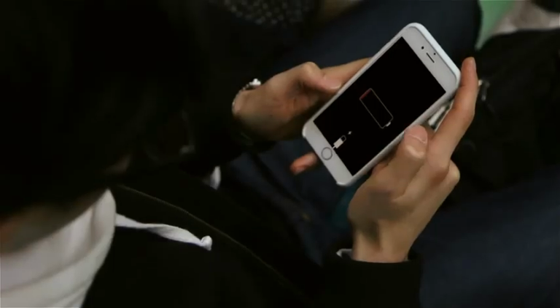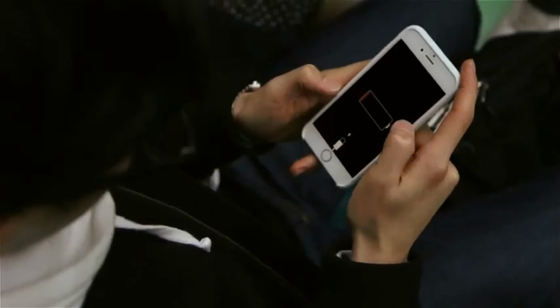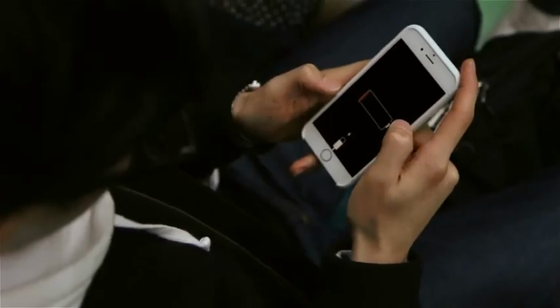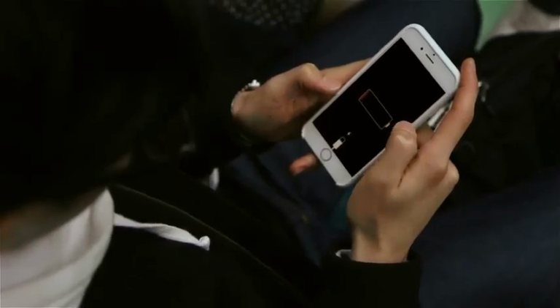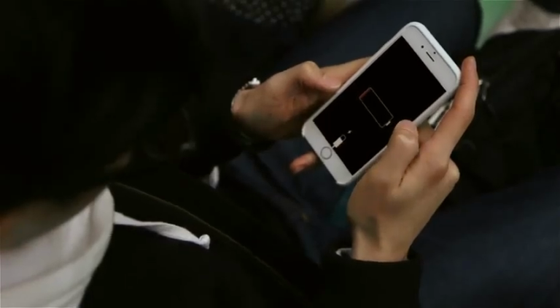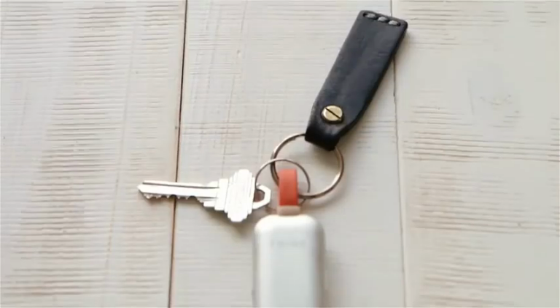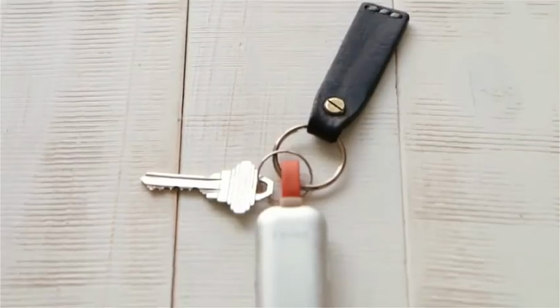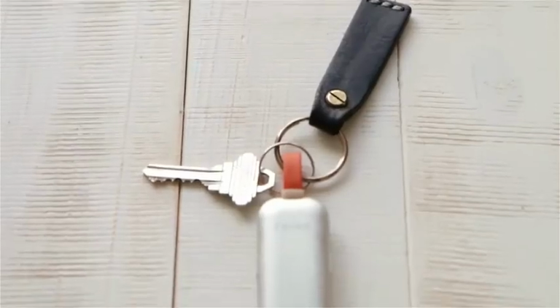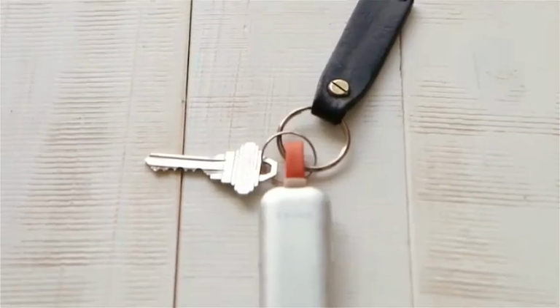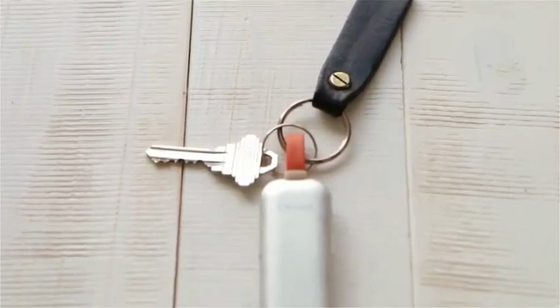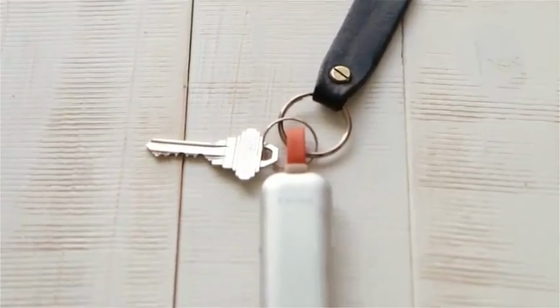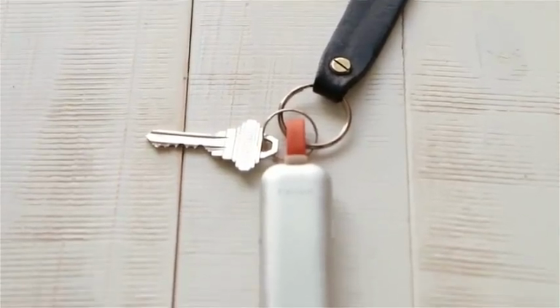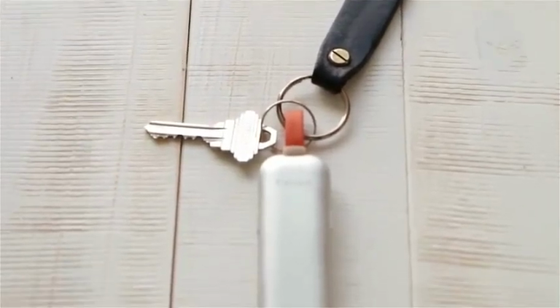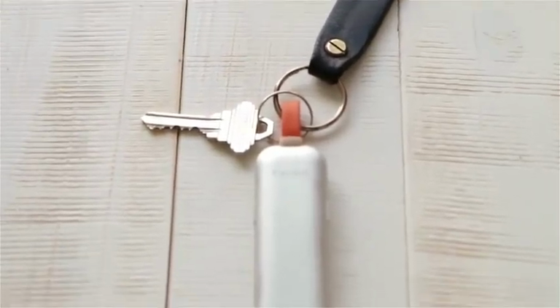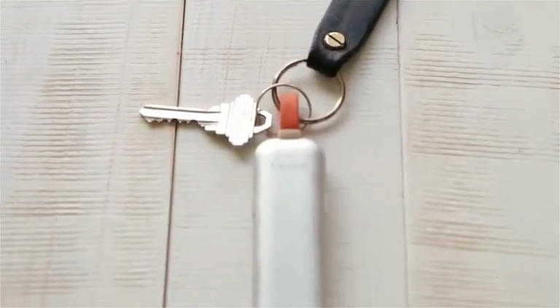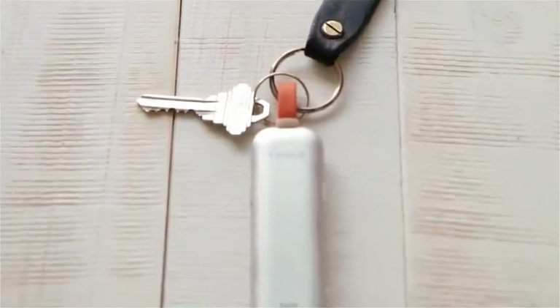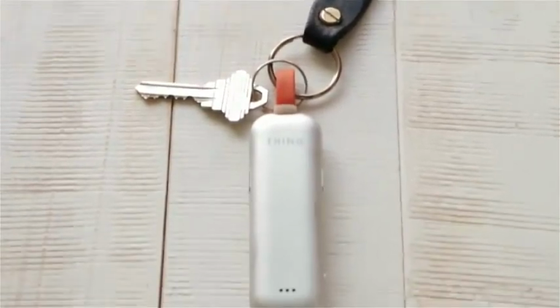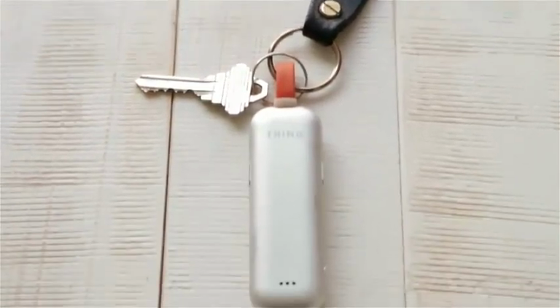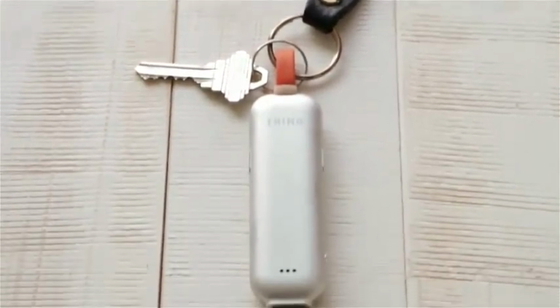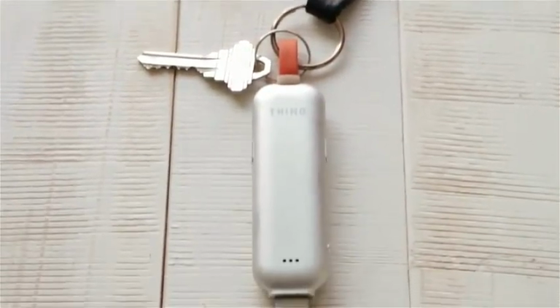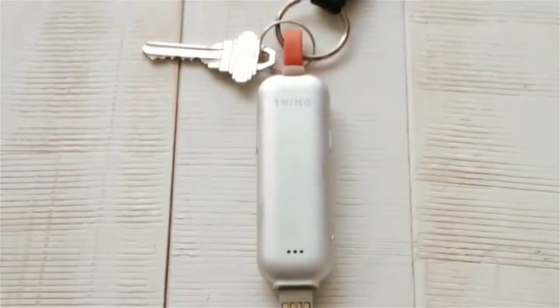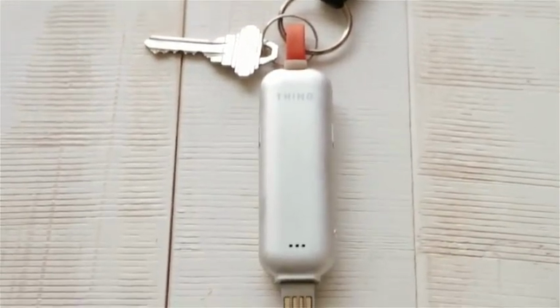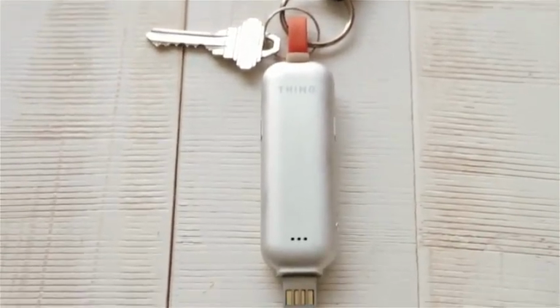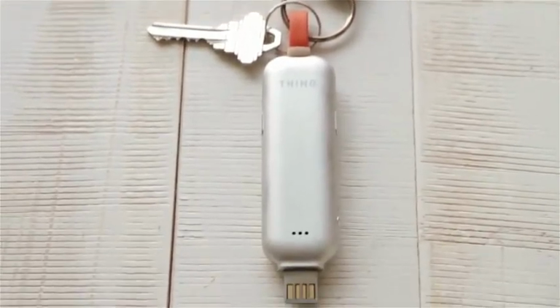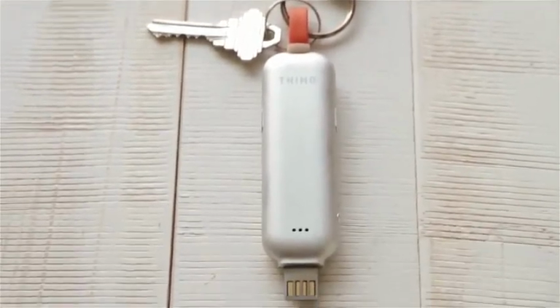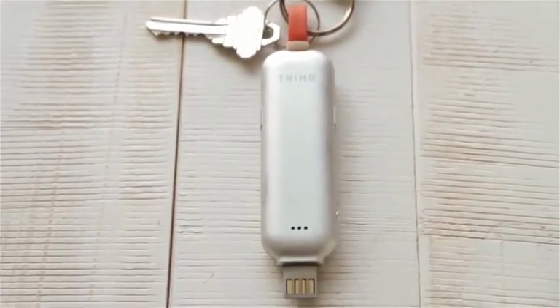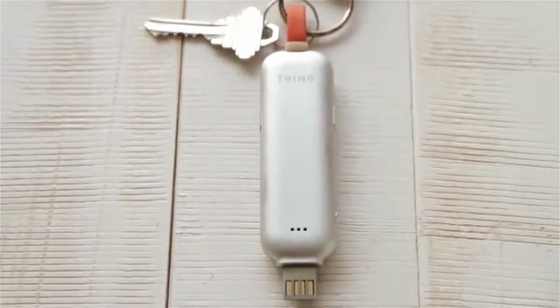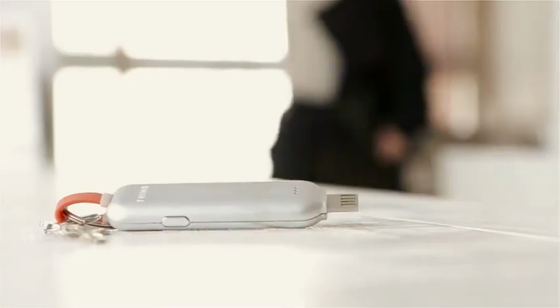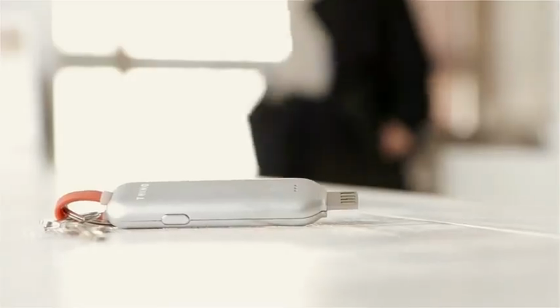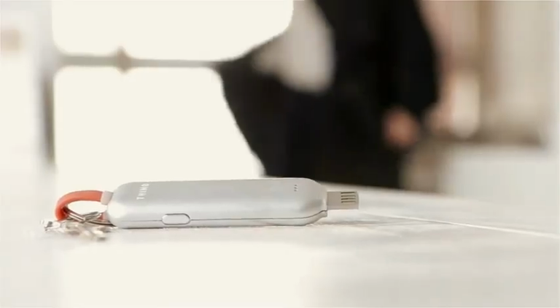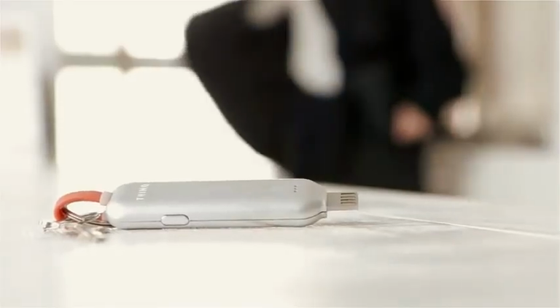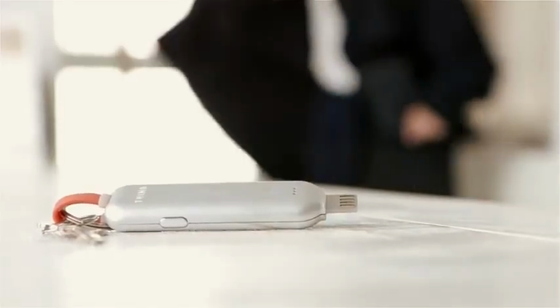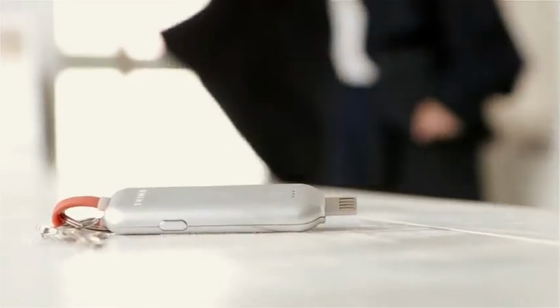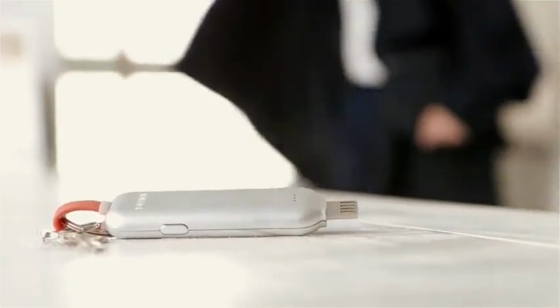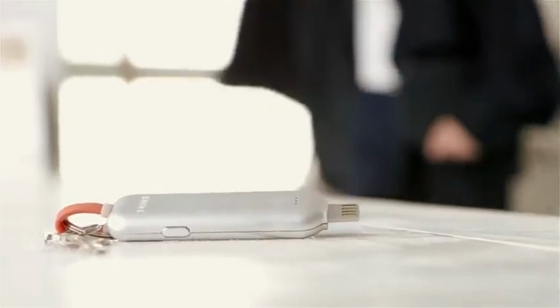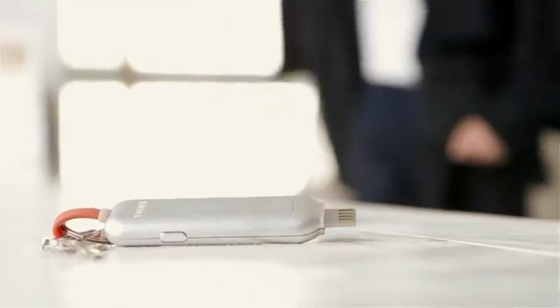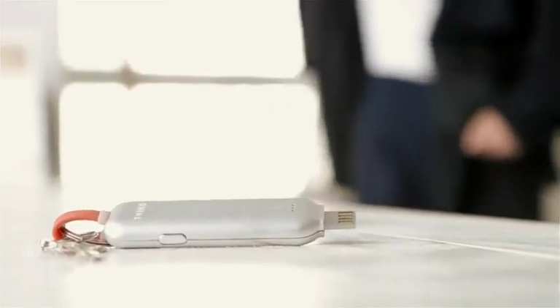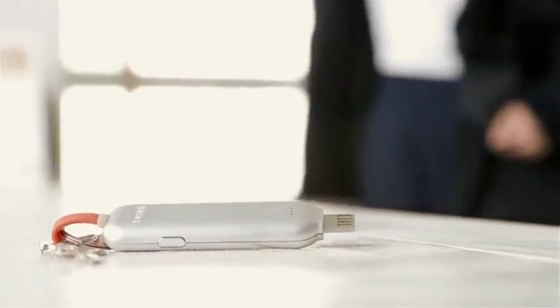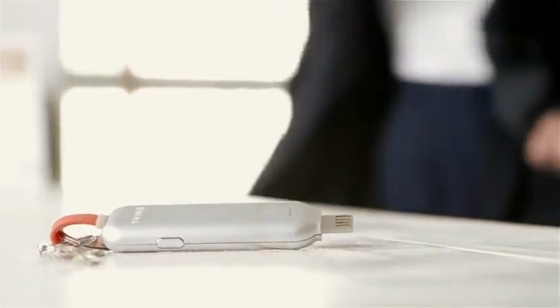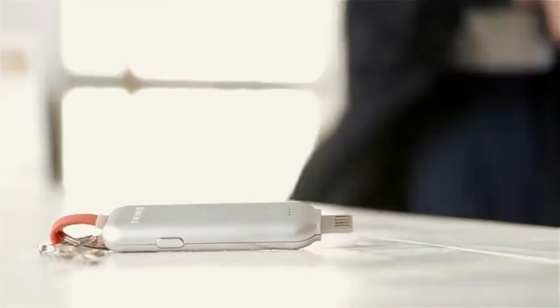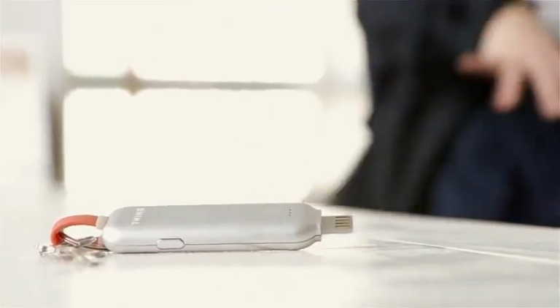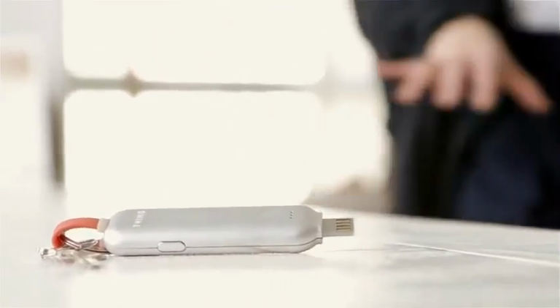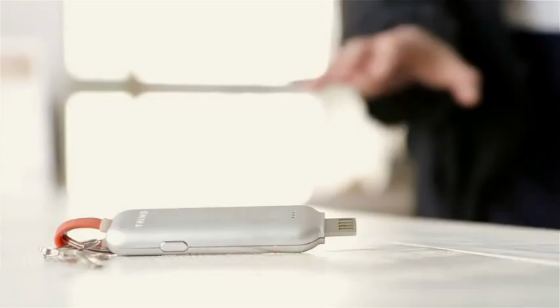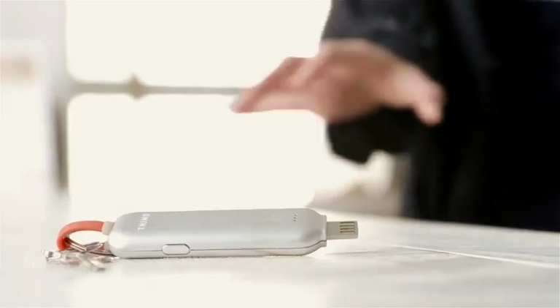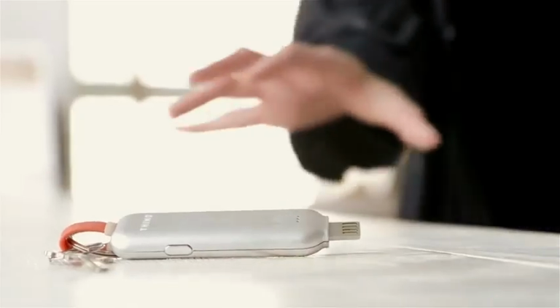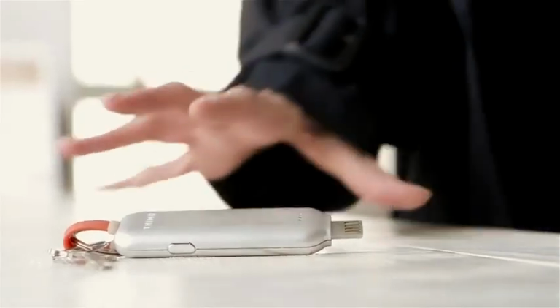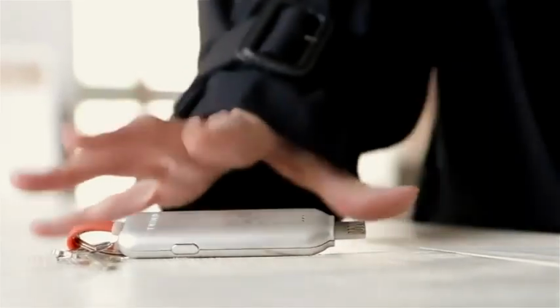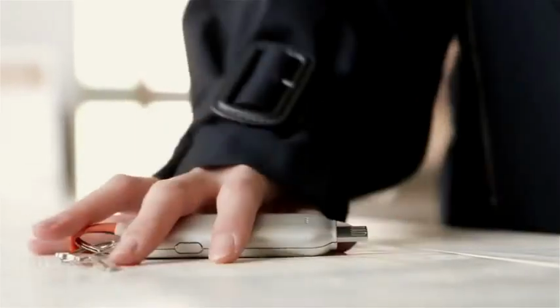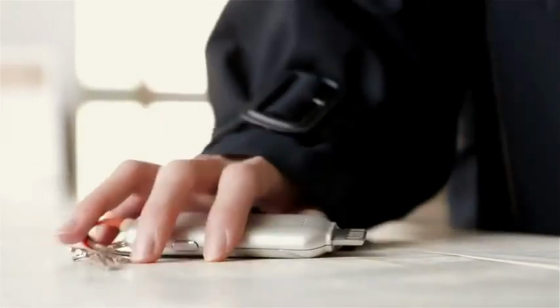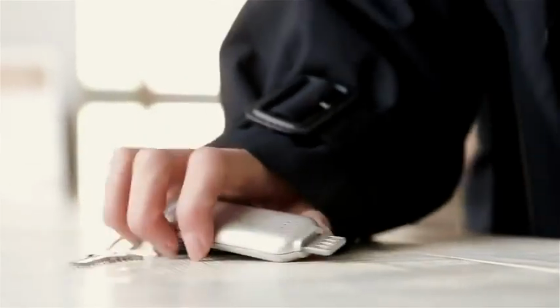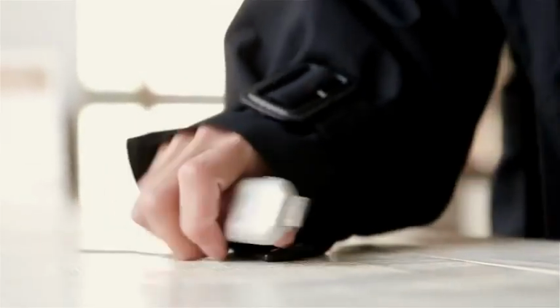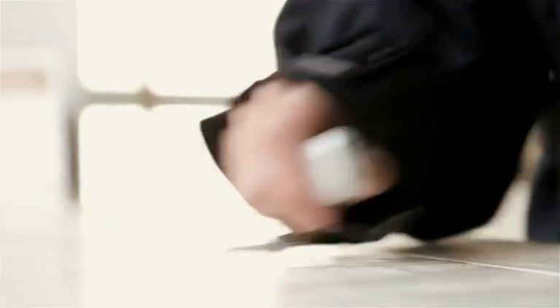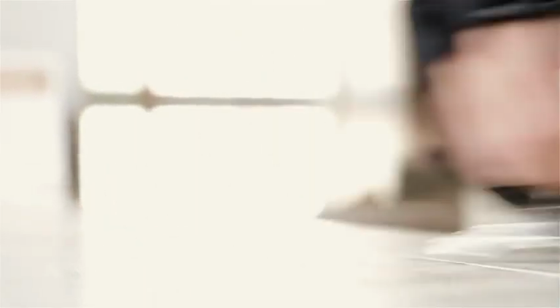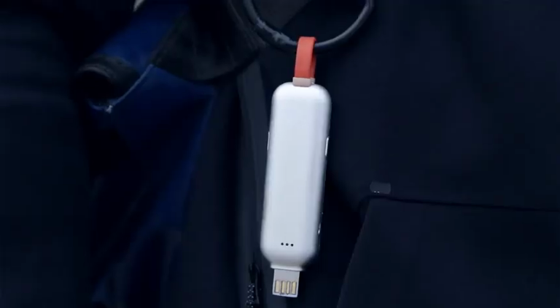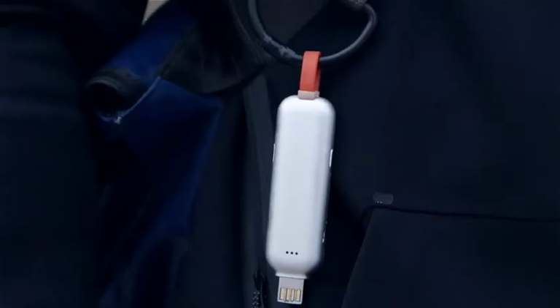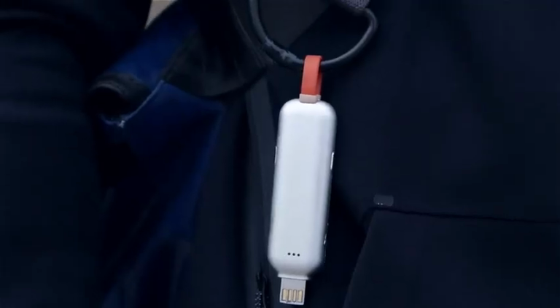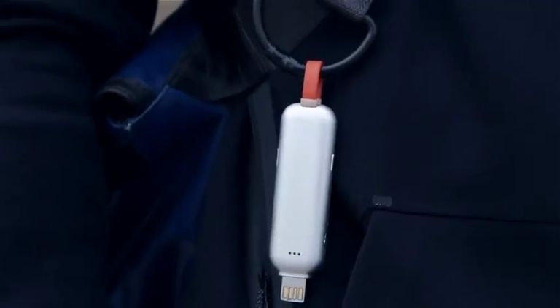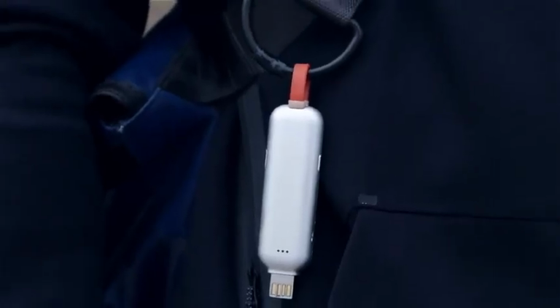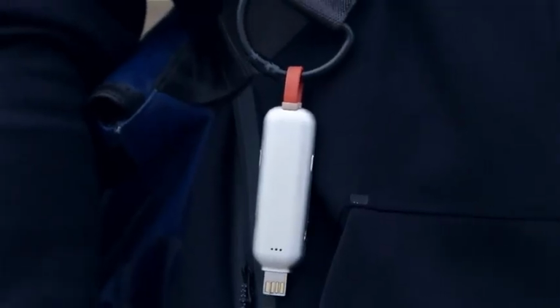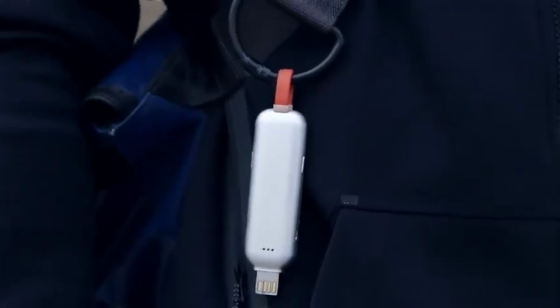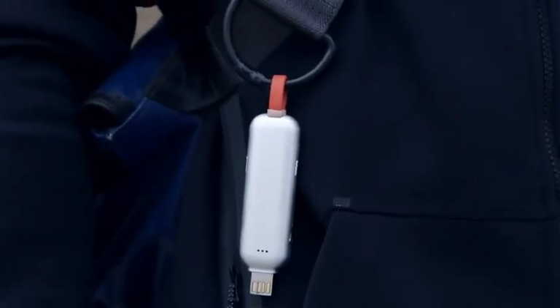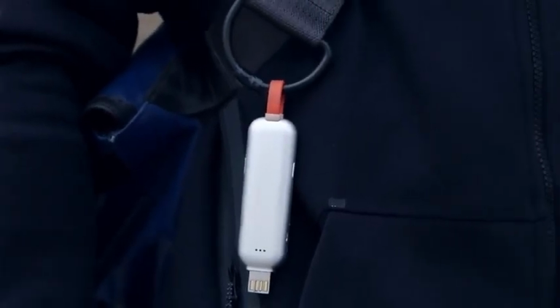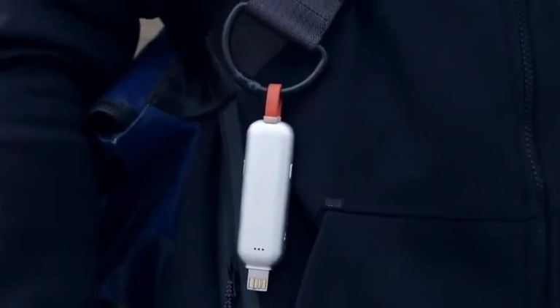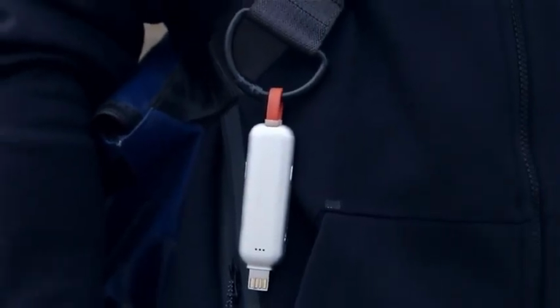So we came up with a solution. Introducing Thinno, the world's fastest, slimmest, on-the-go smart charger and power source.